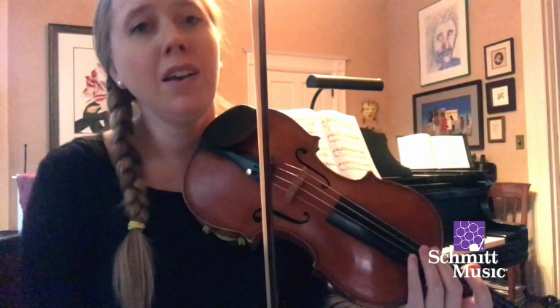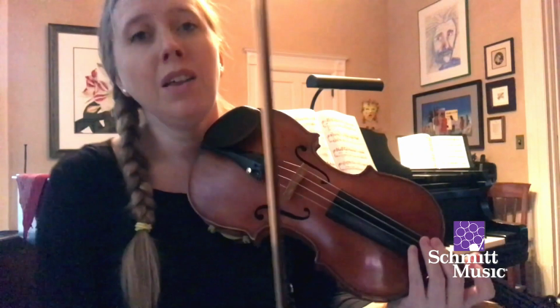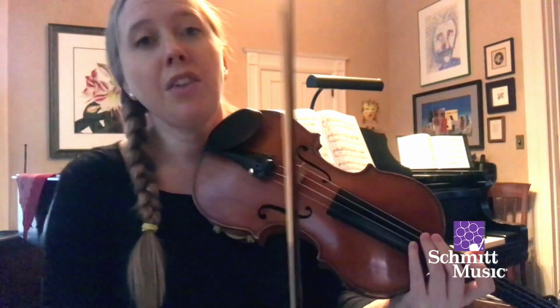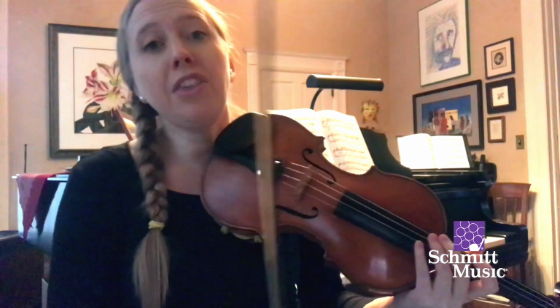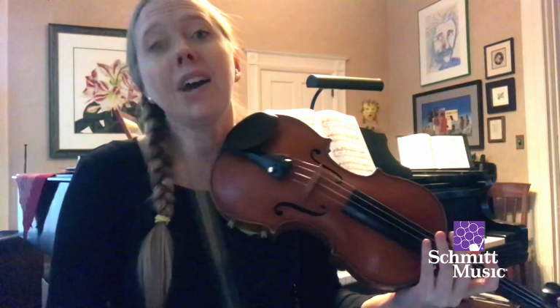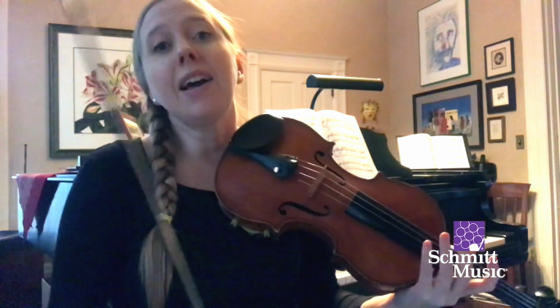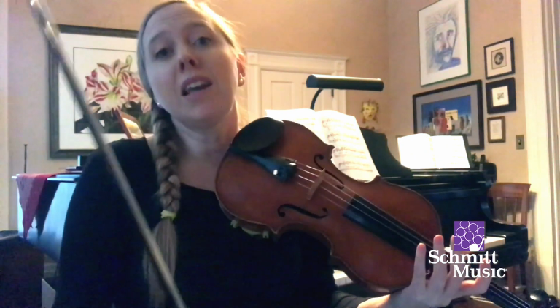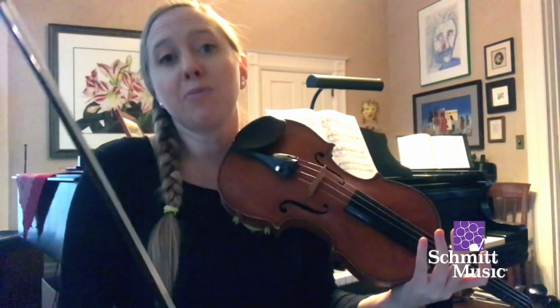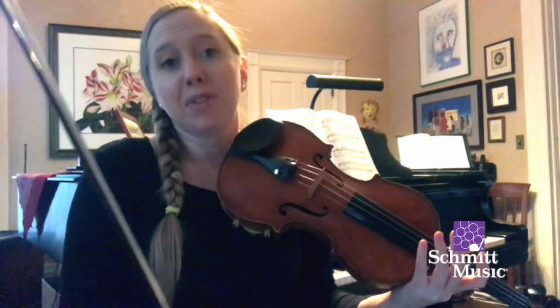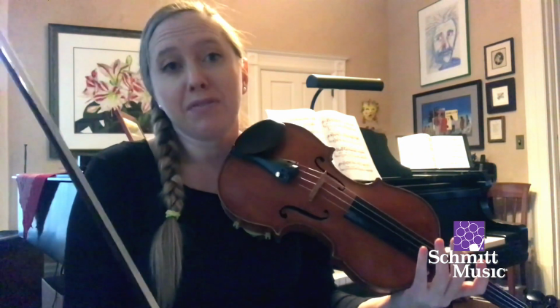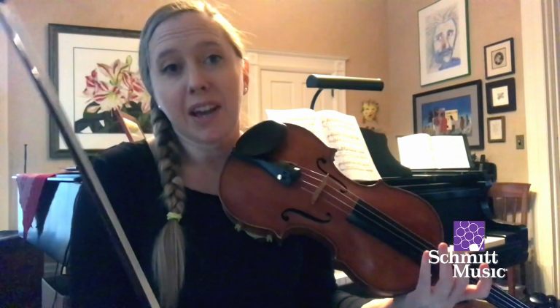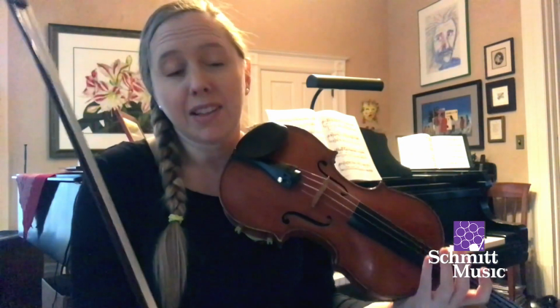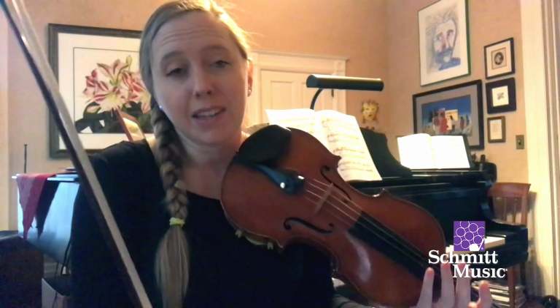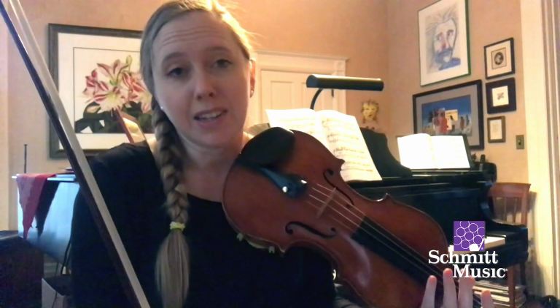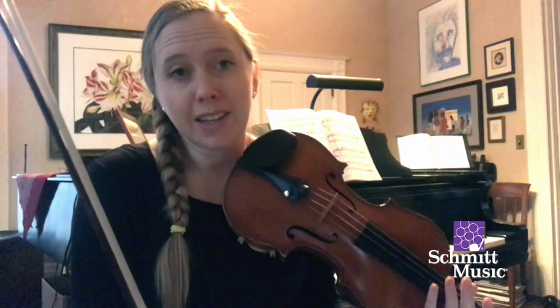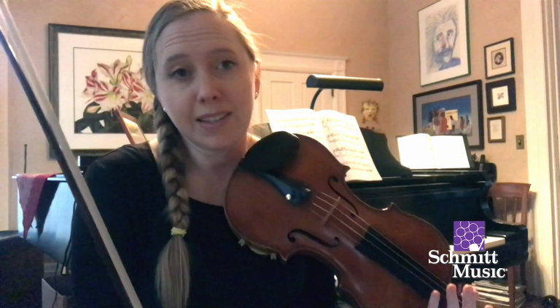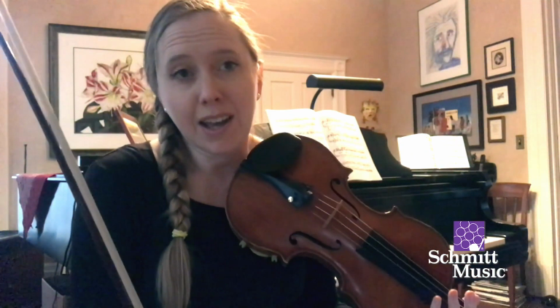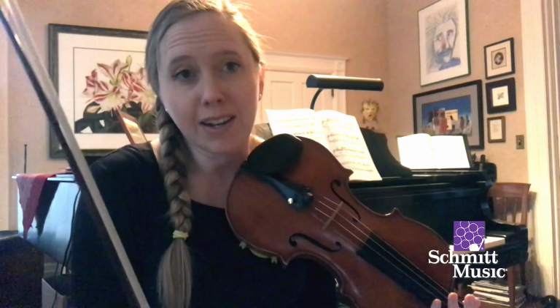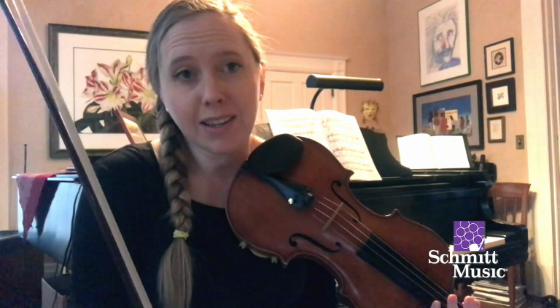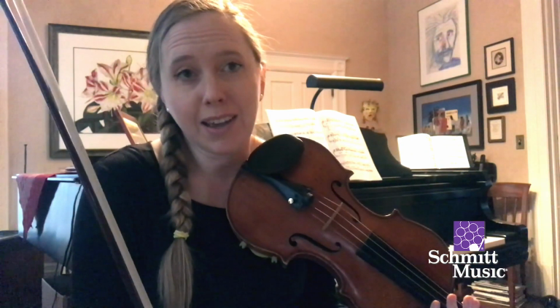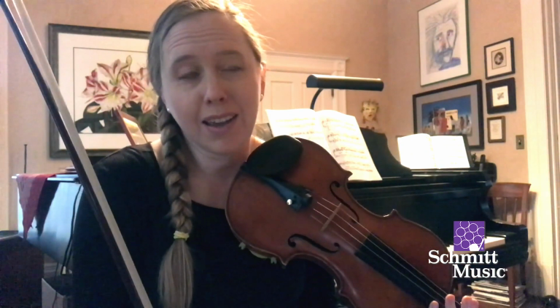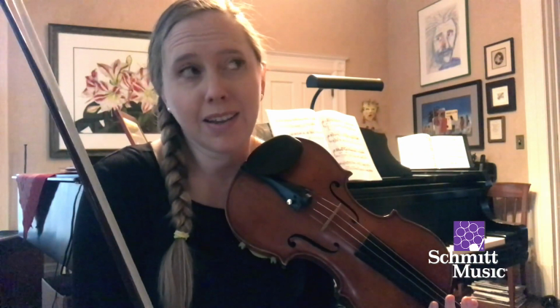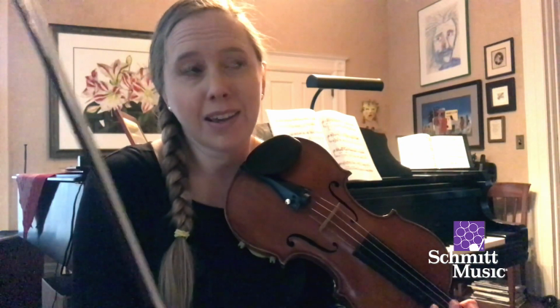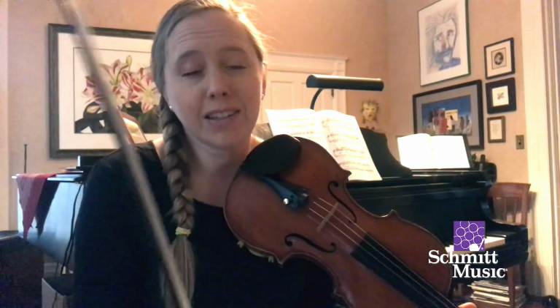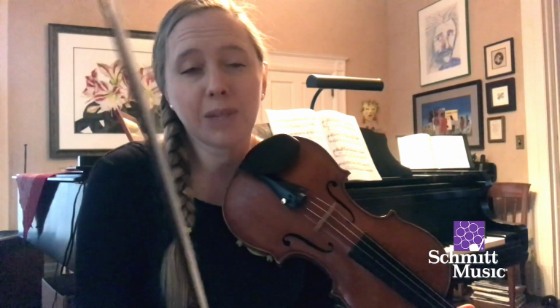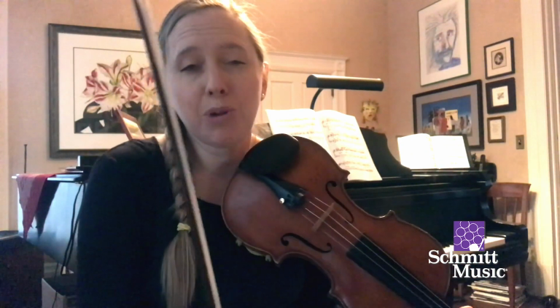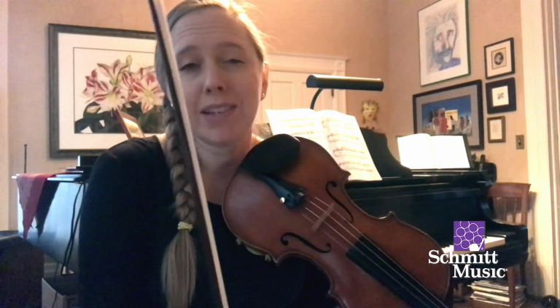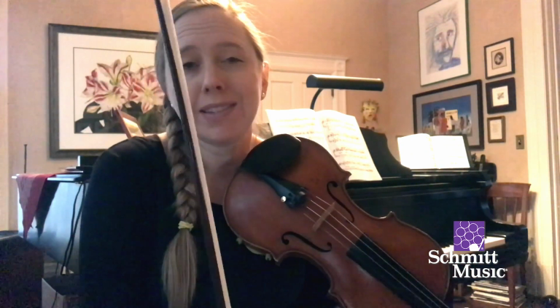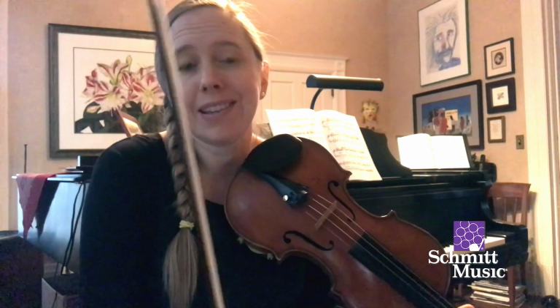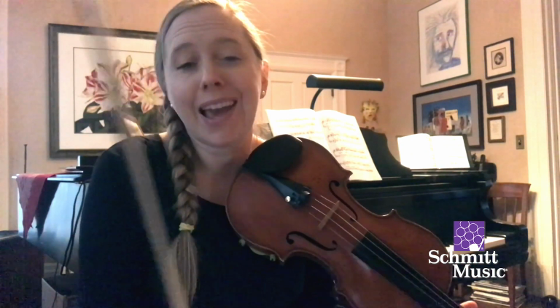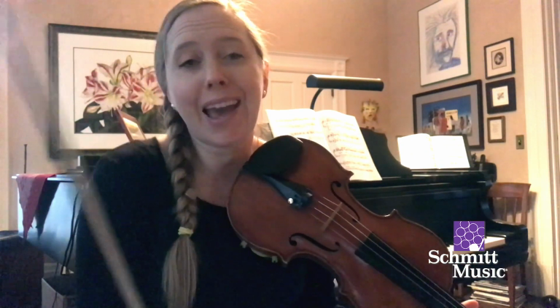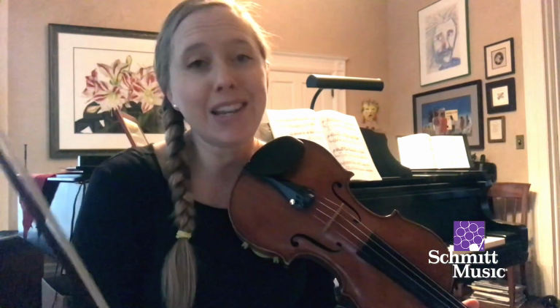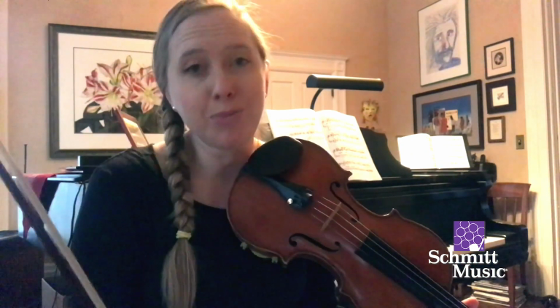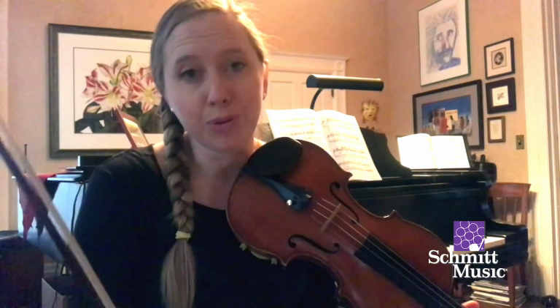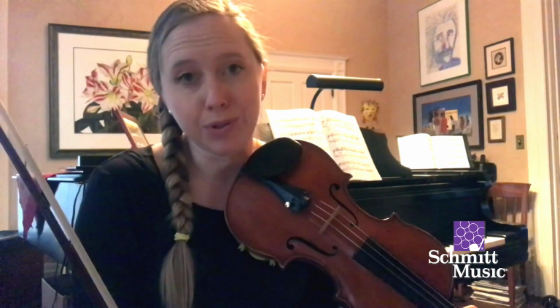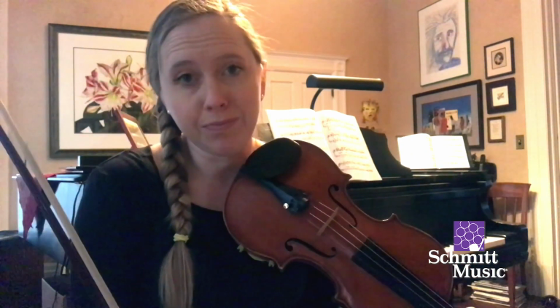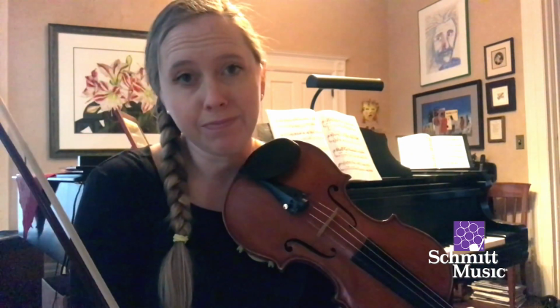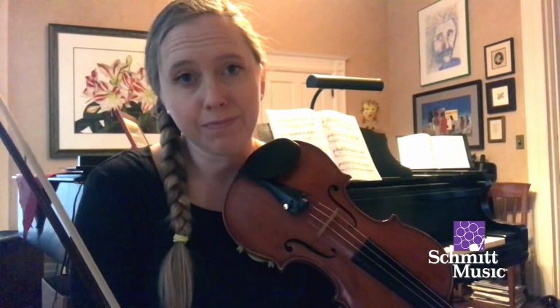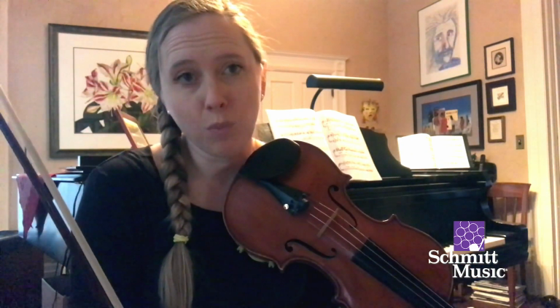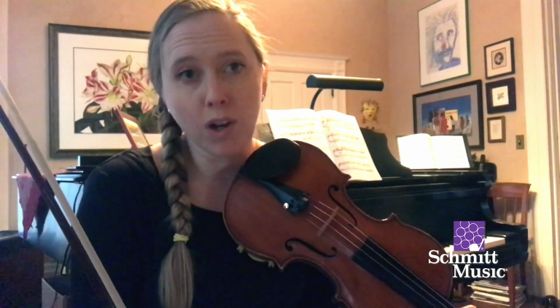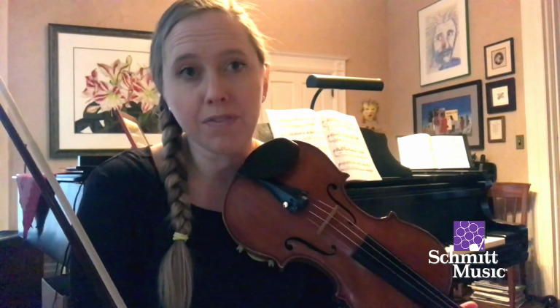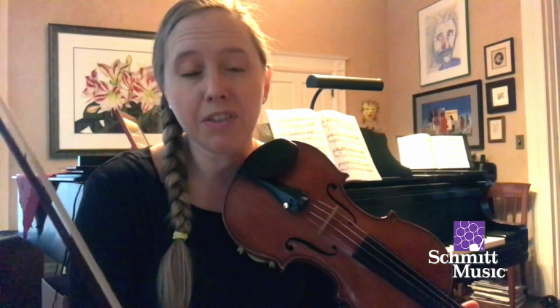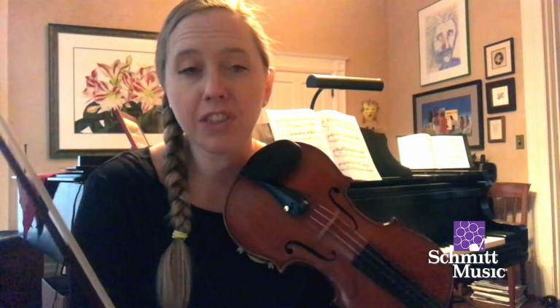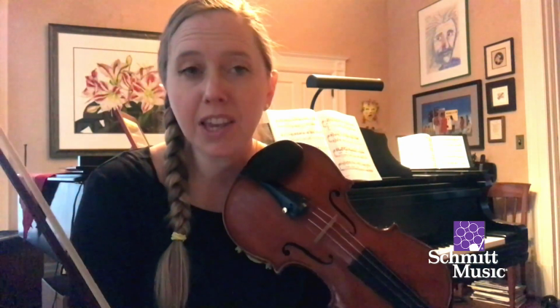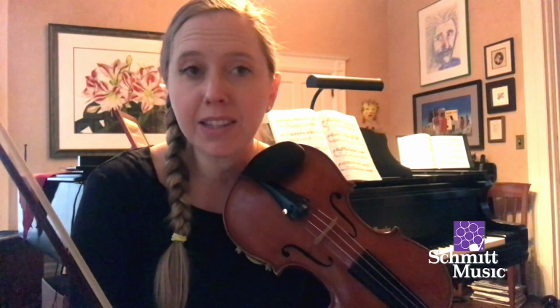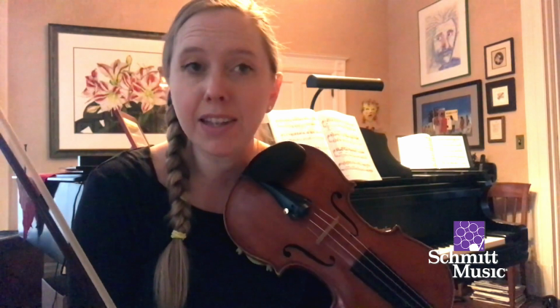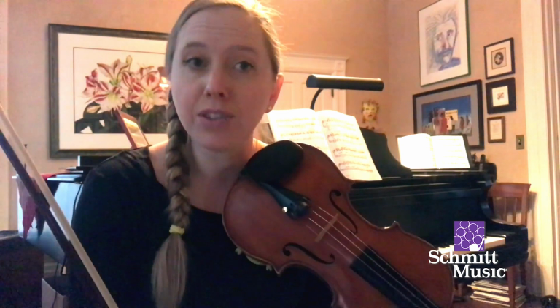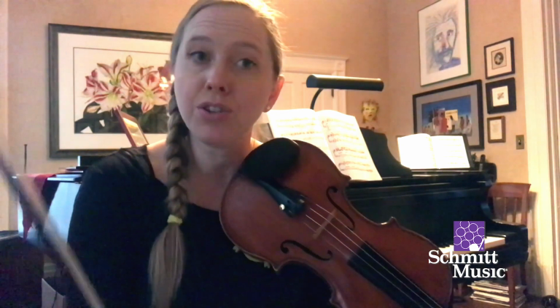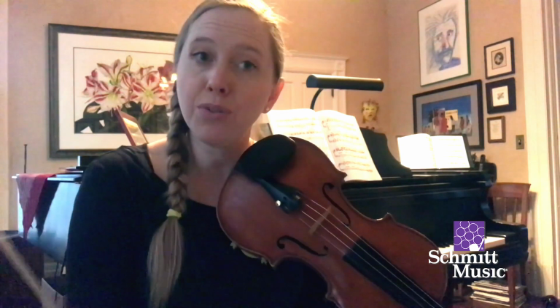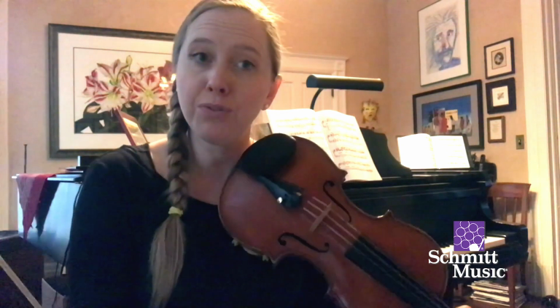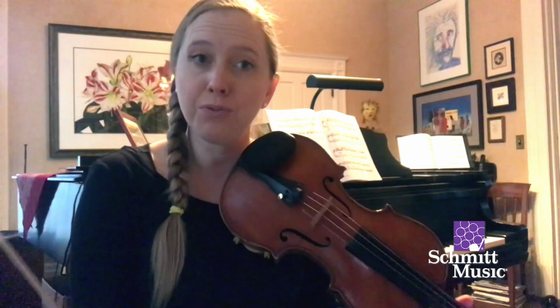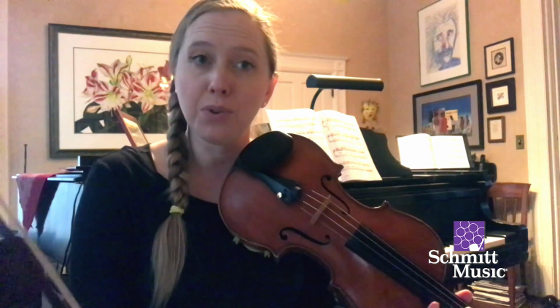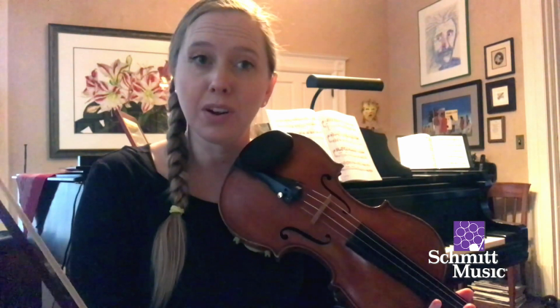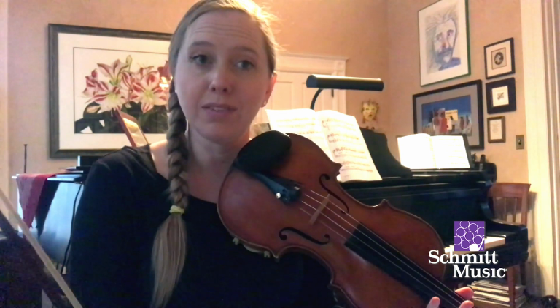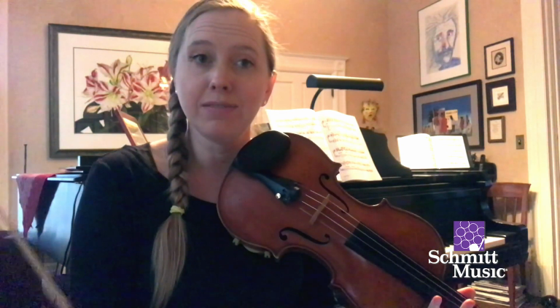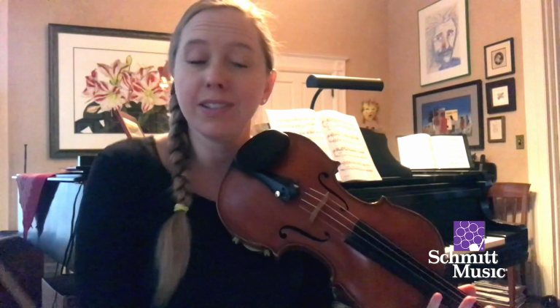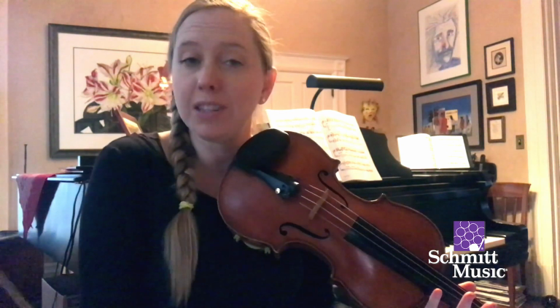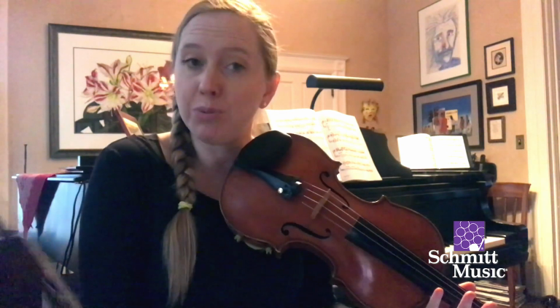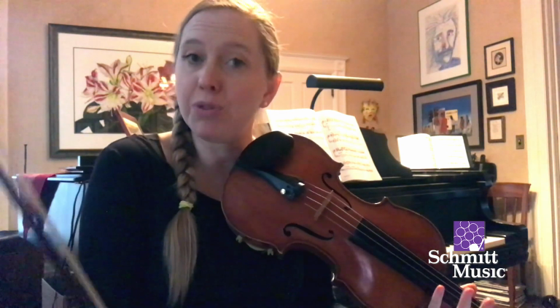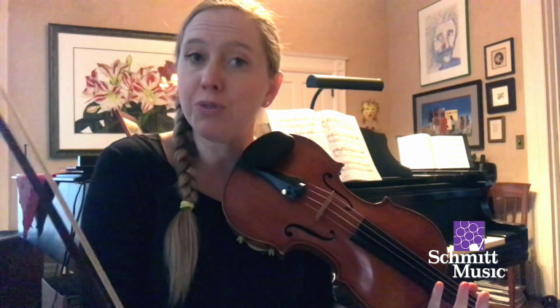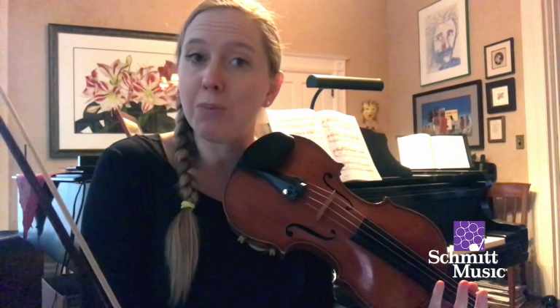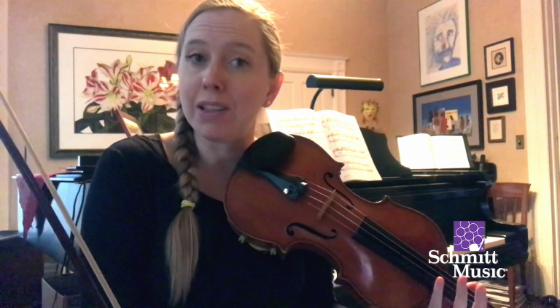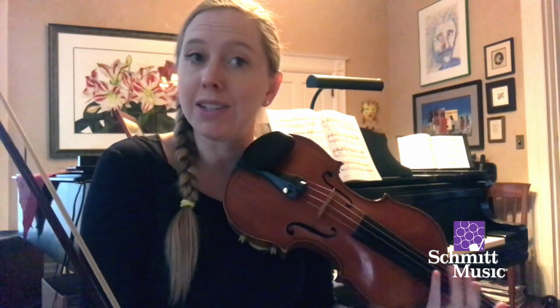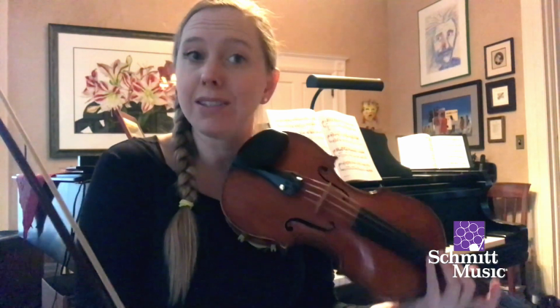The thing I love about the violin is that it can express any mood. One of the things it's known for is its beautiful melodies.